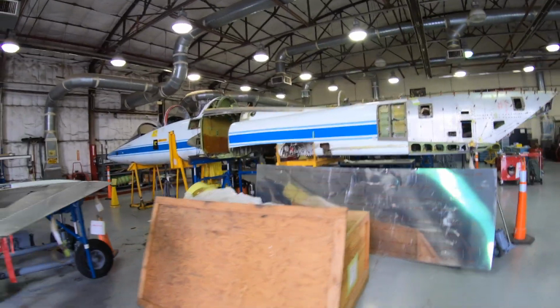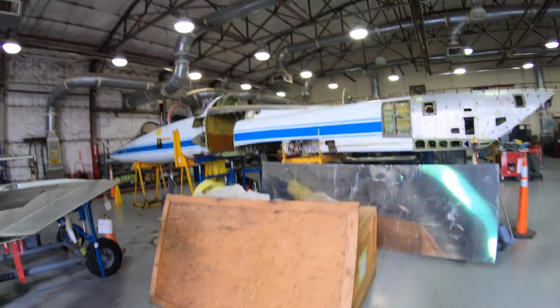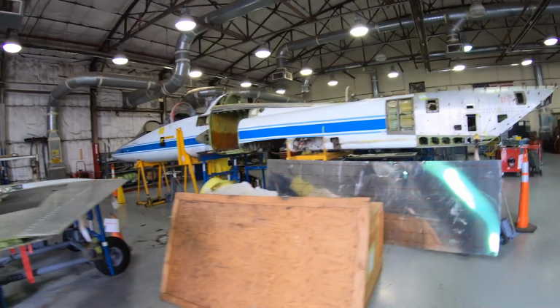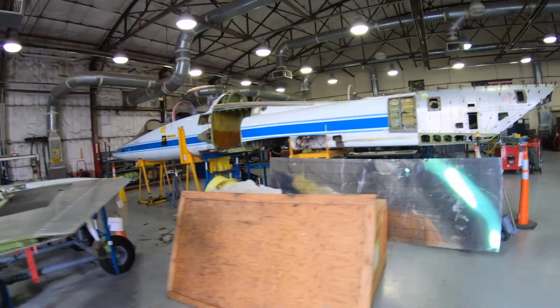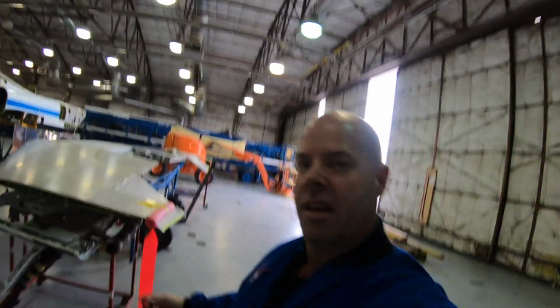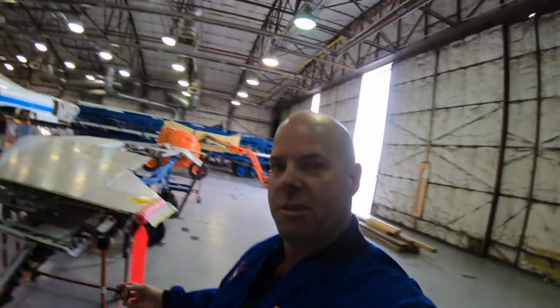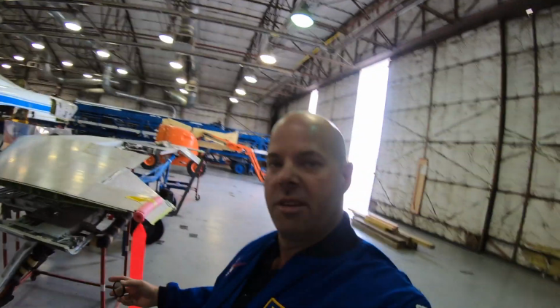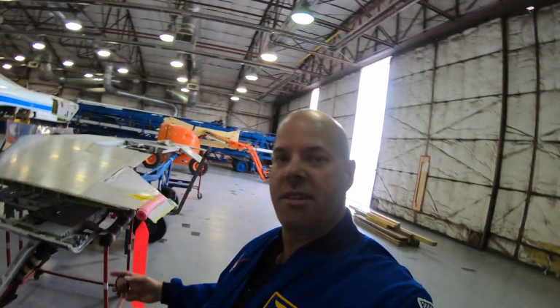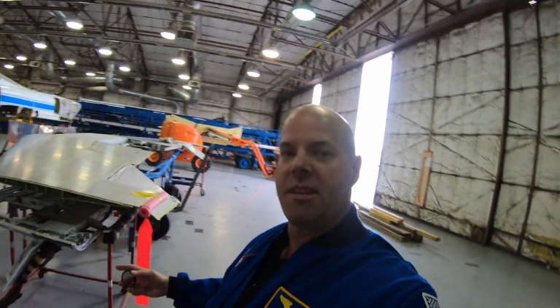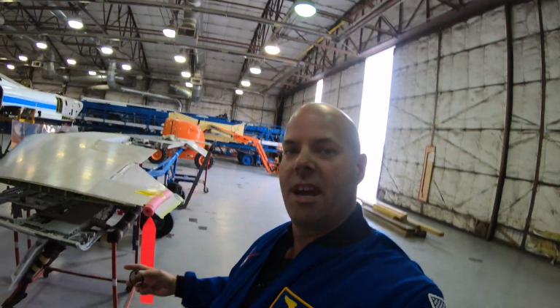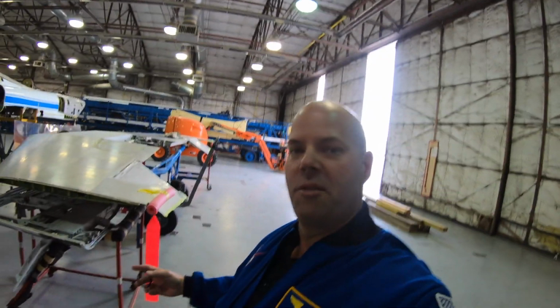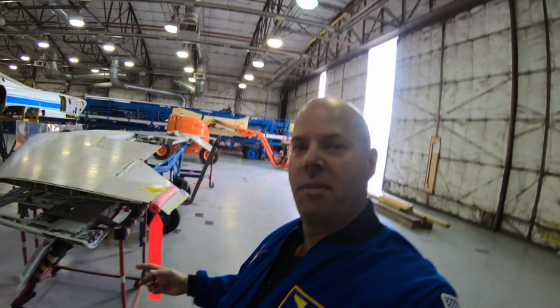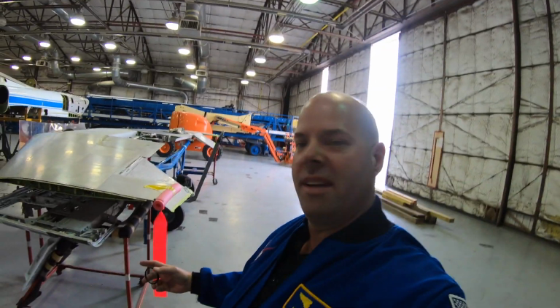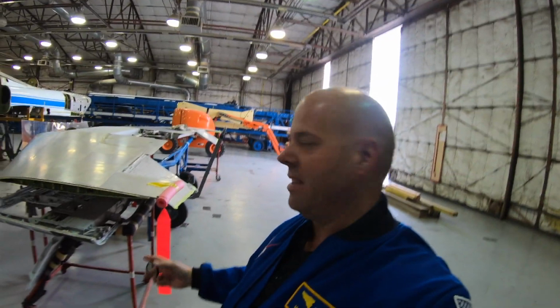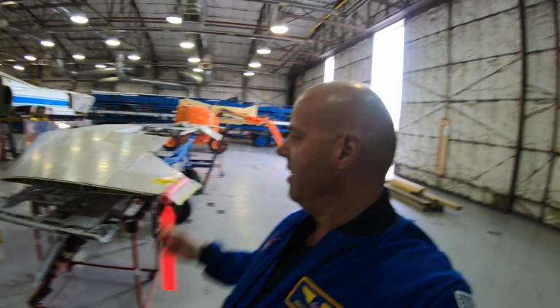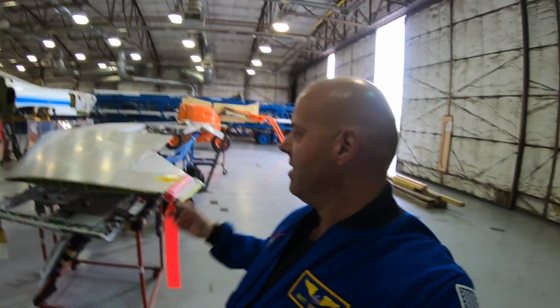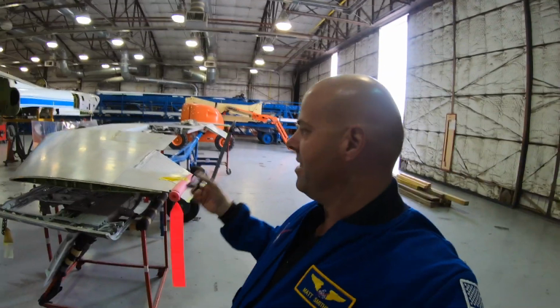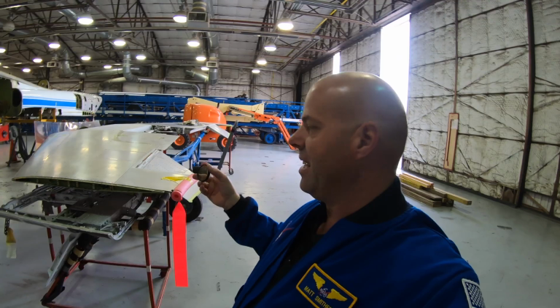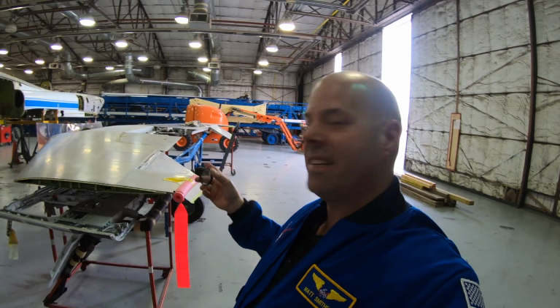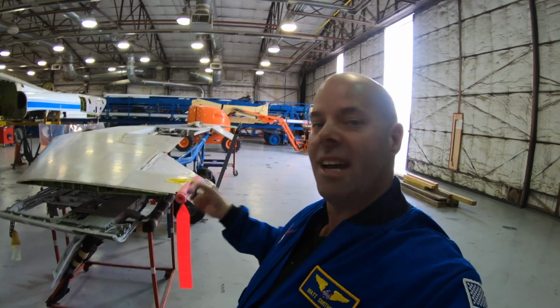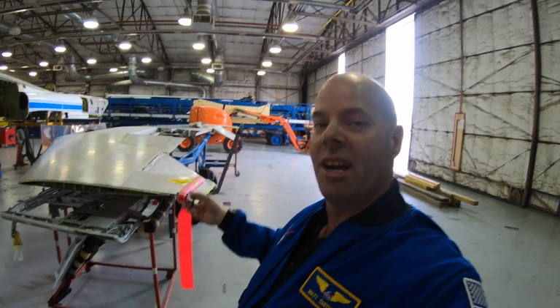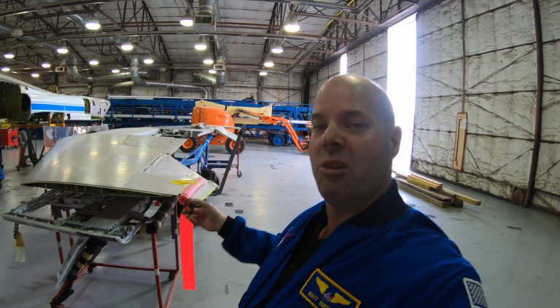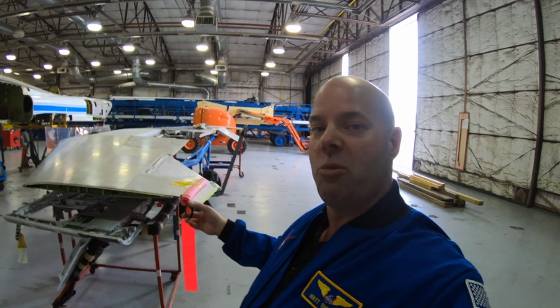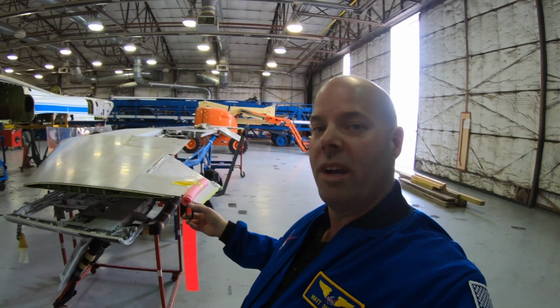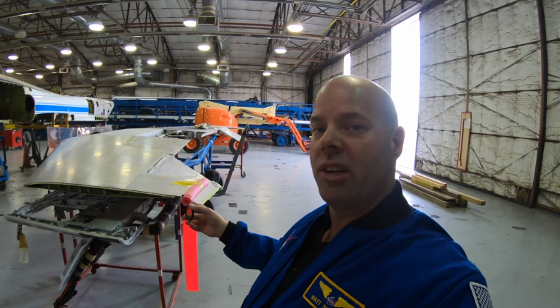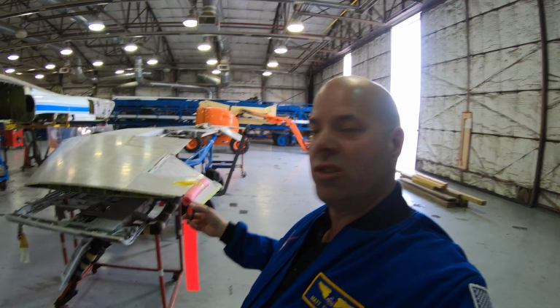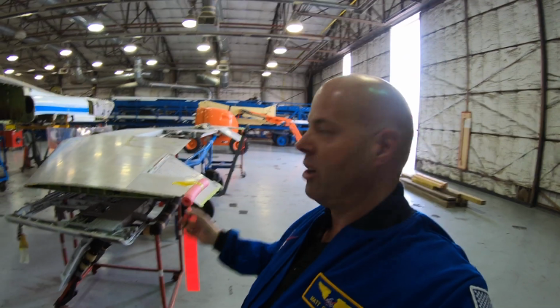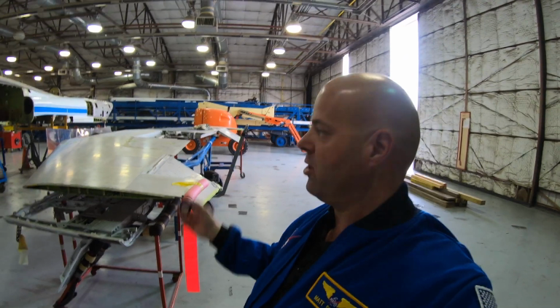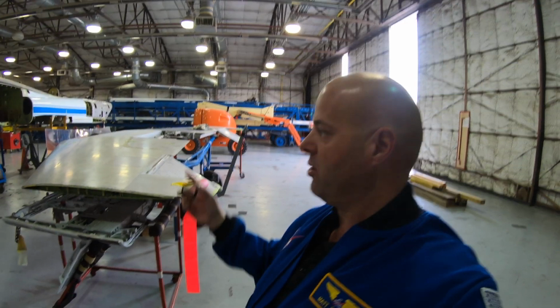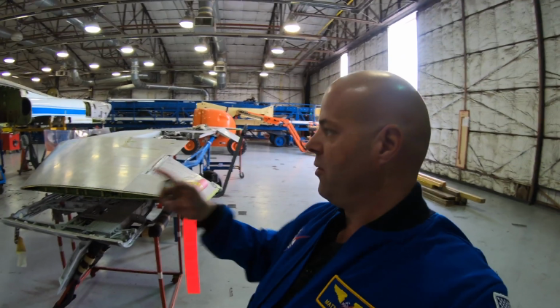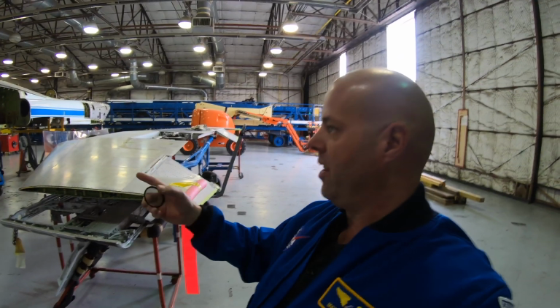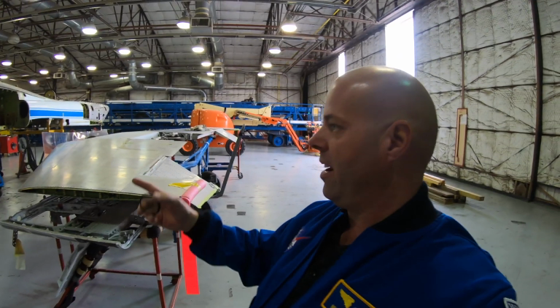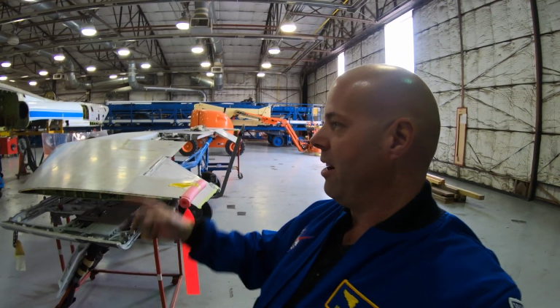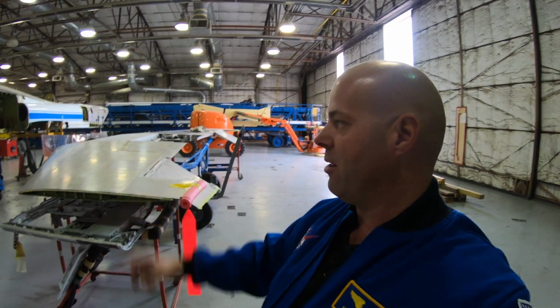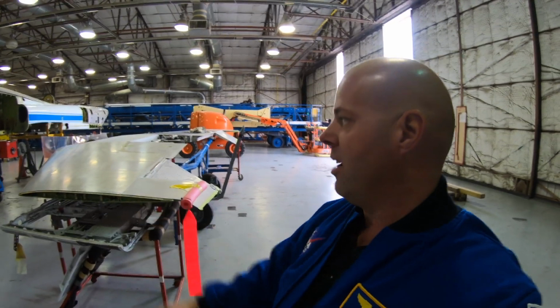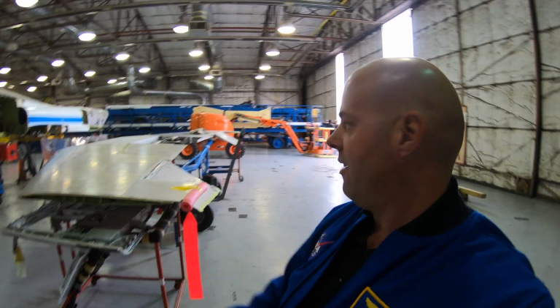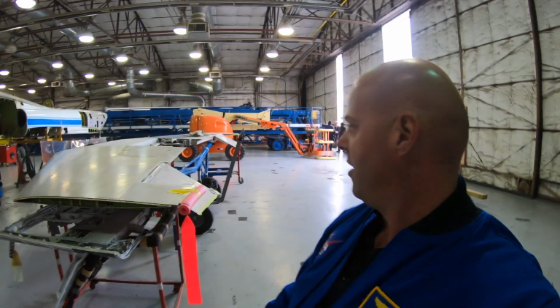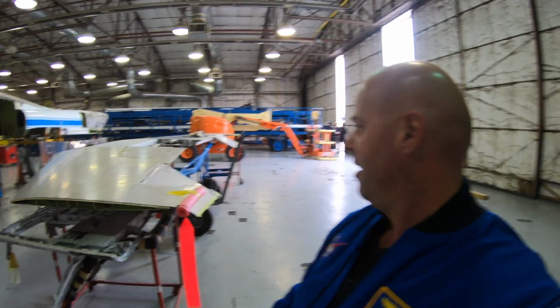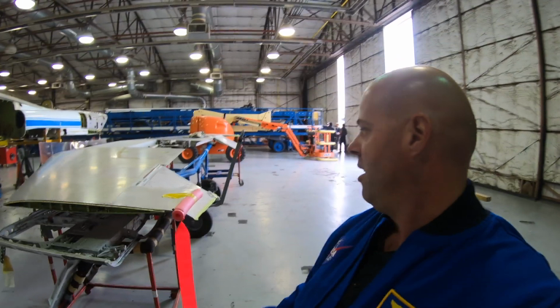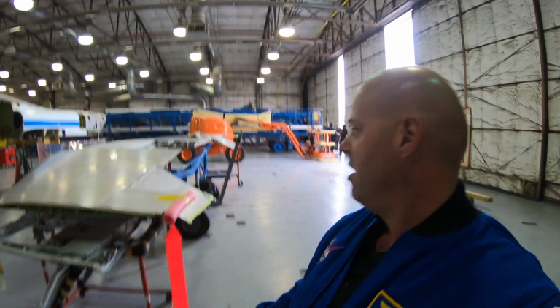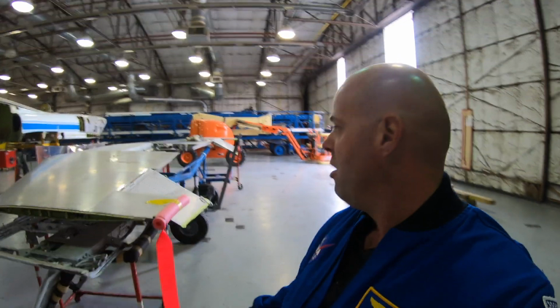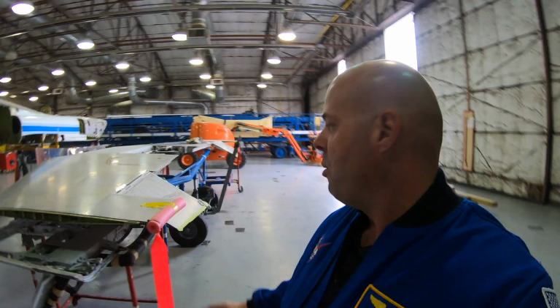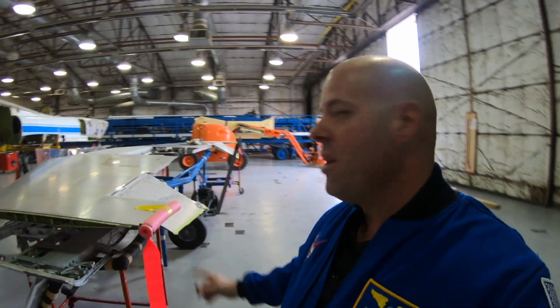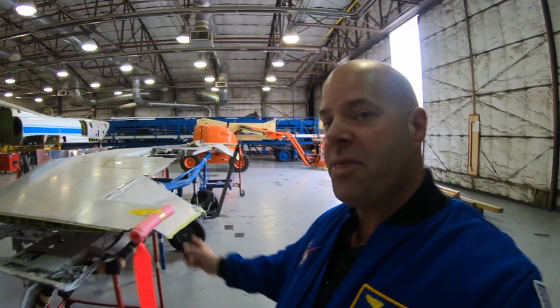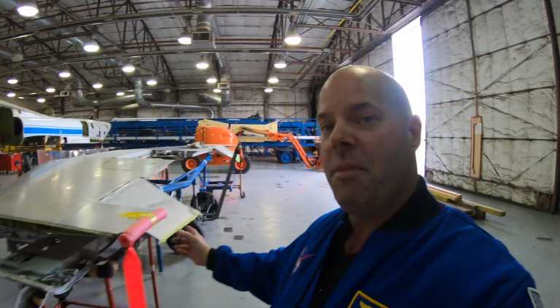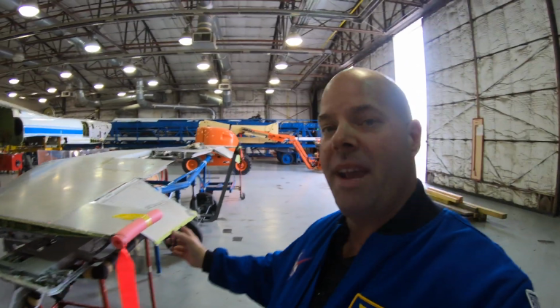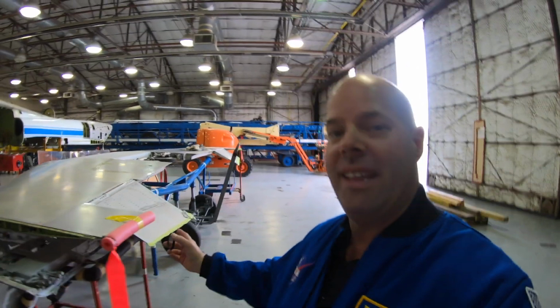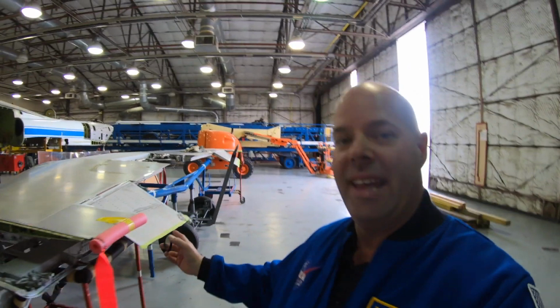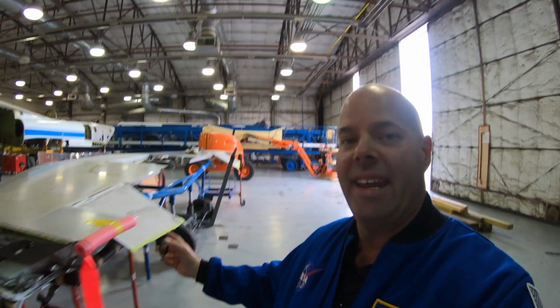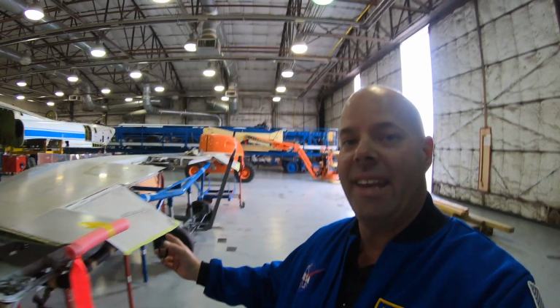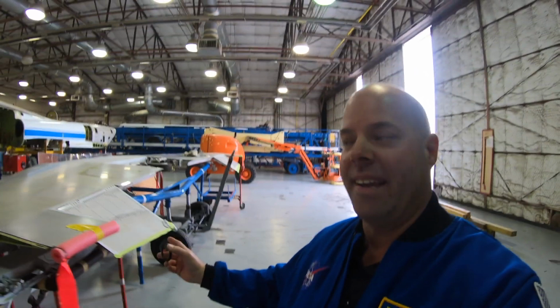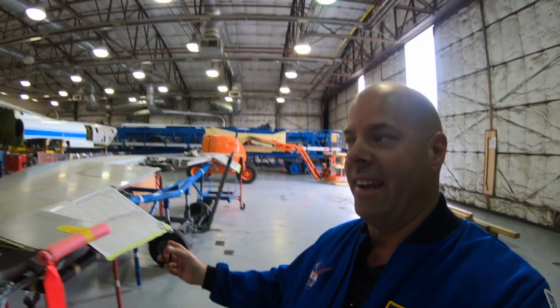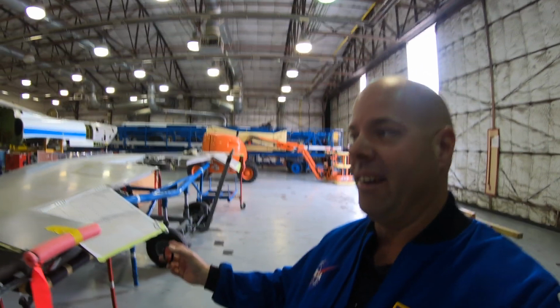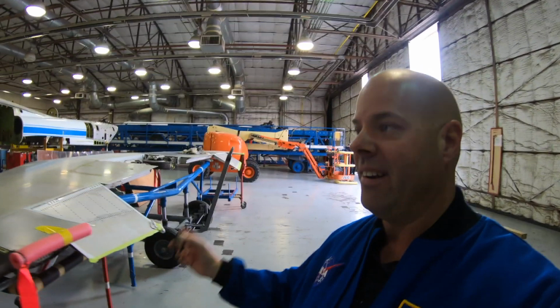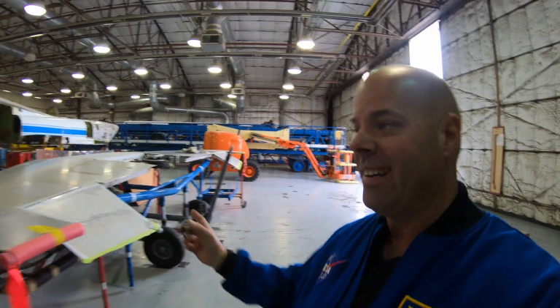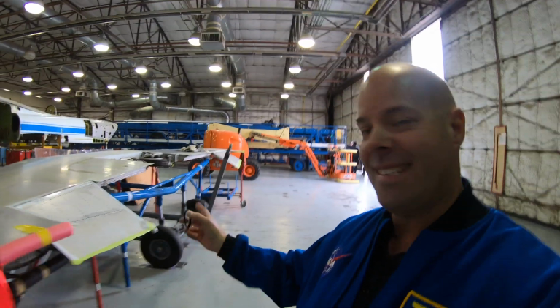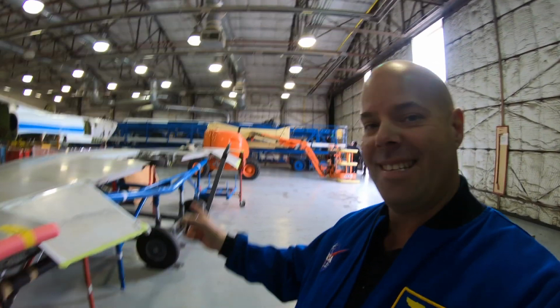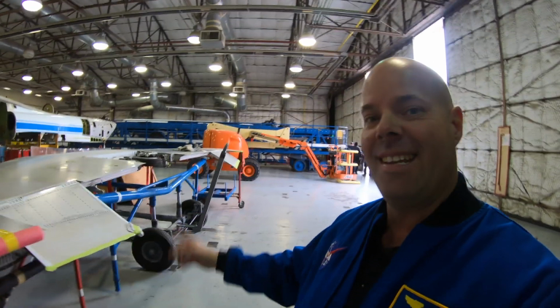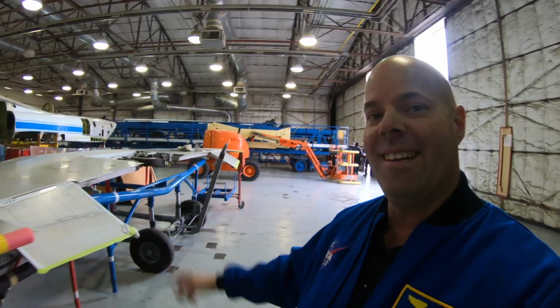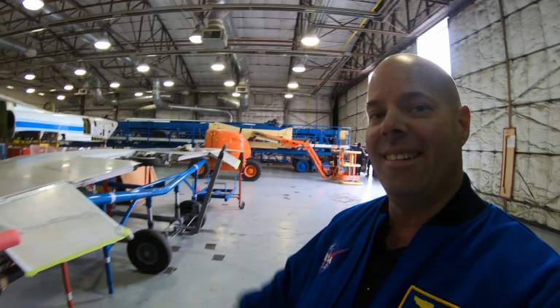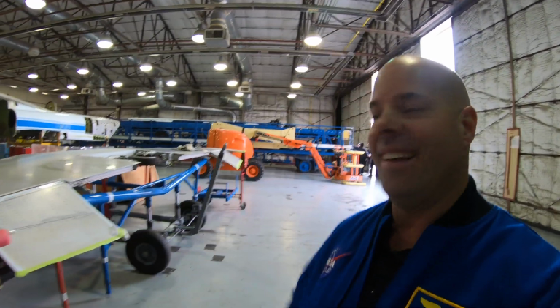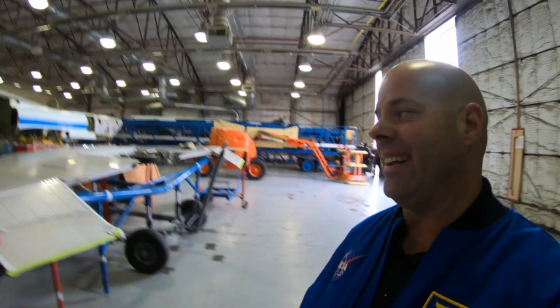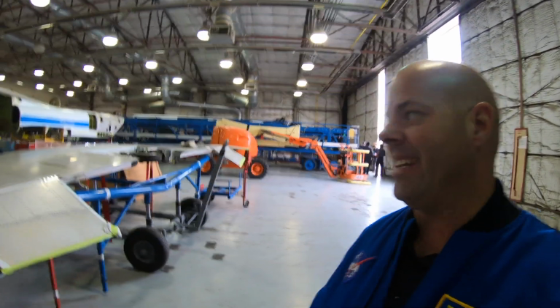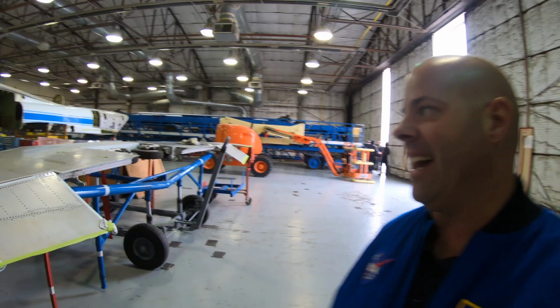So this is kind of amazing. This is the entire wing structure for that aircraft with the main landing gear still attached.